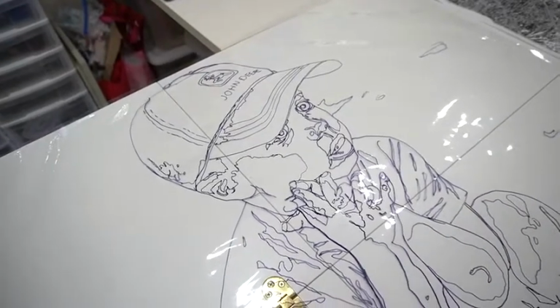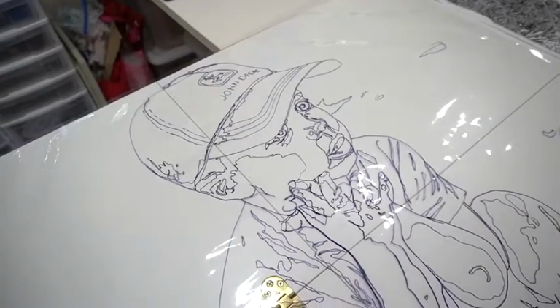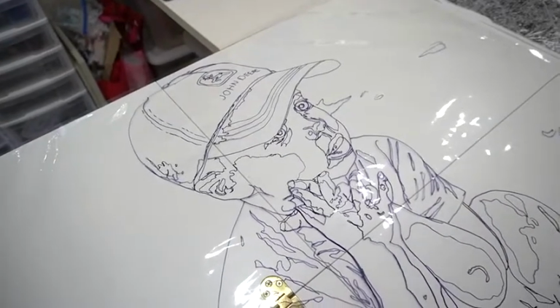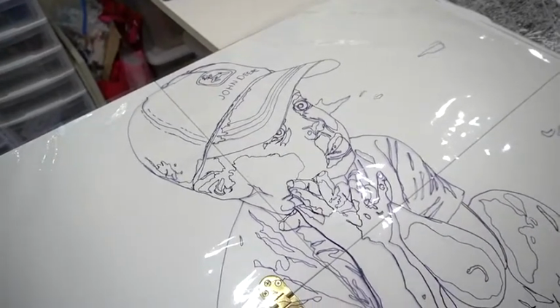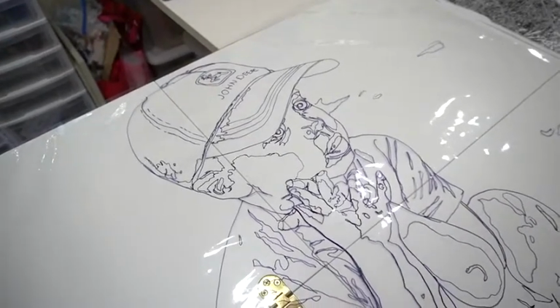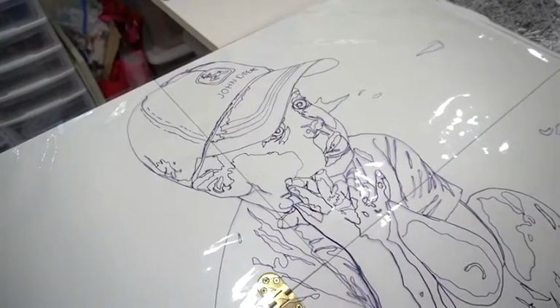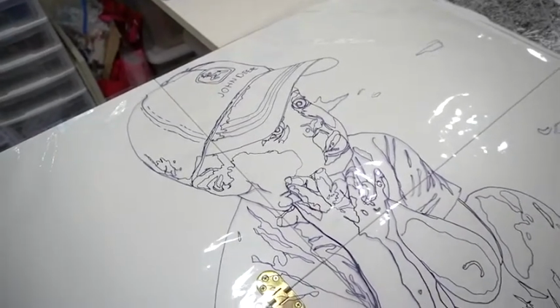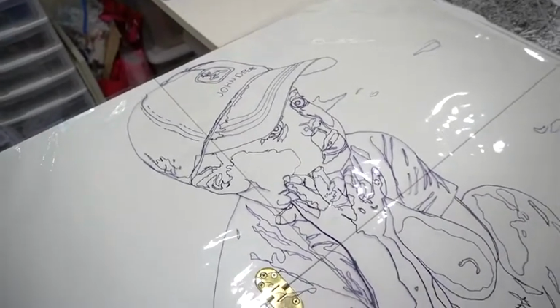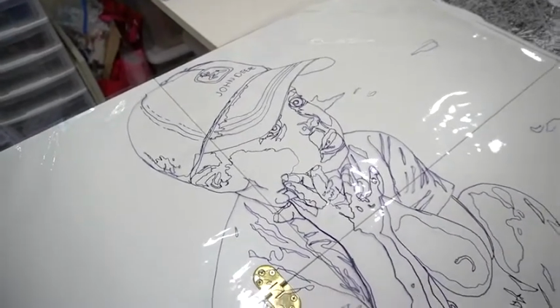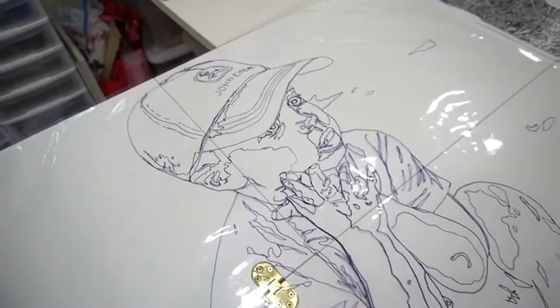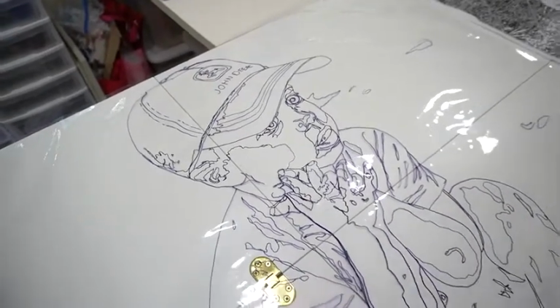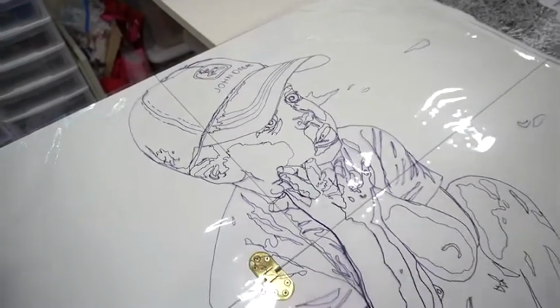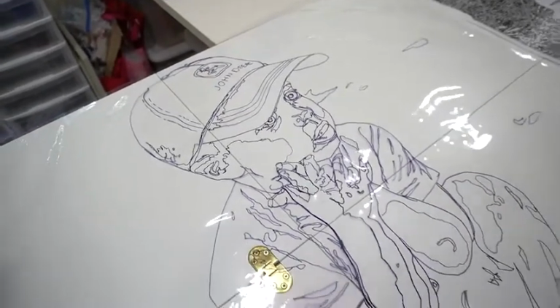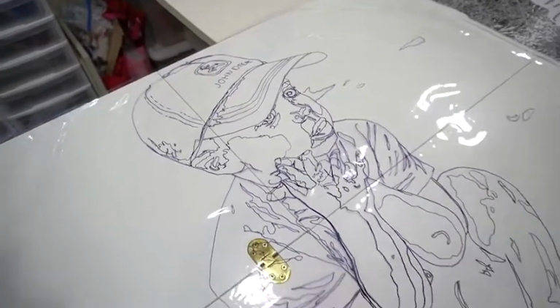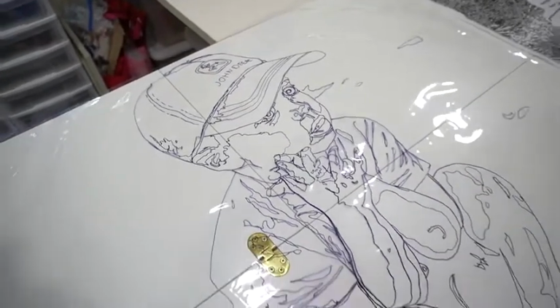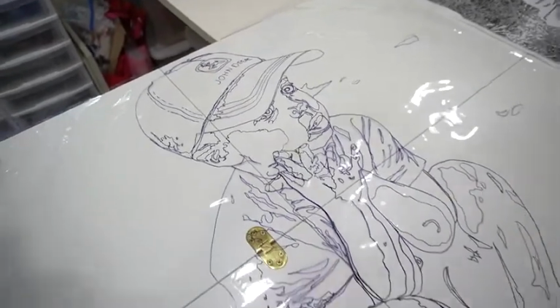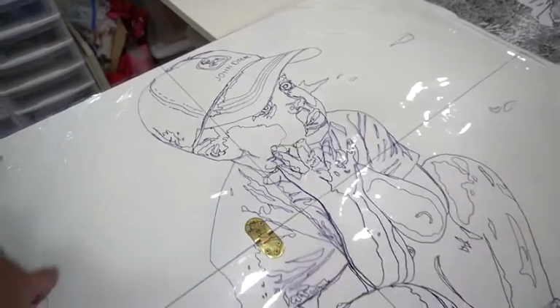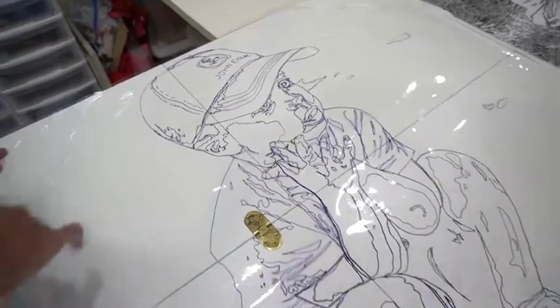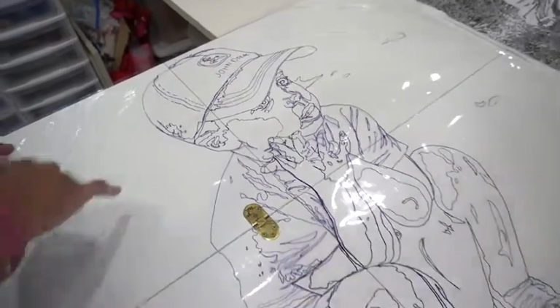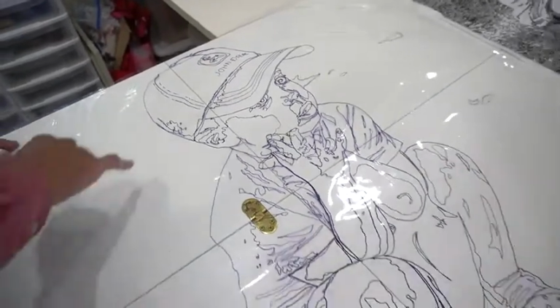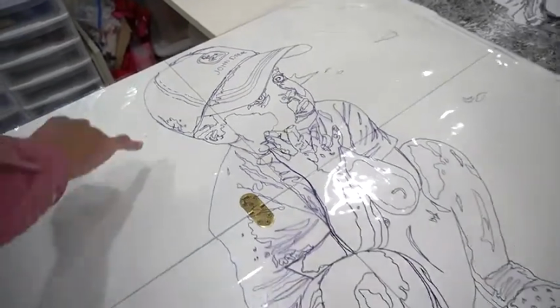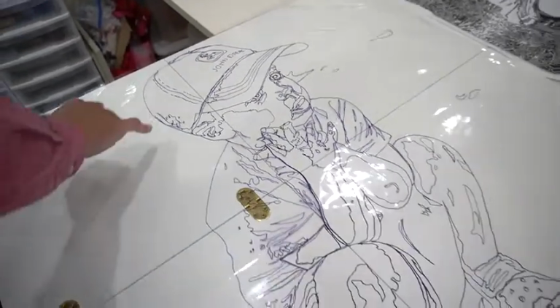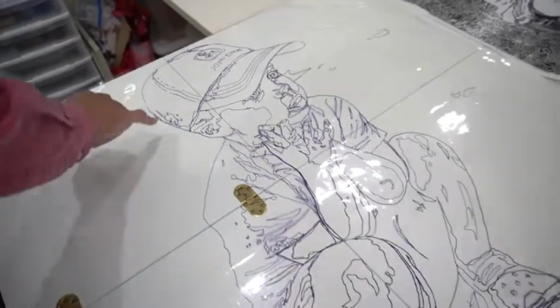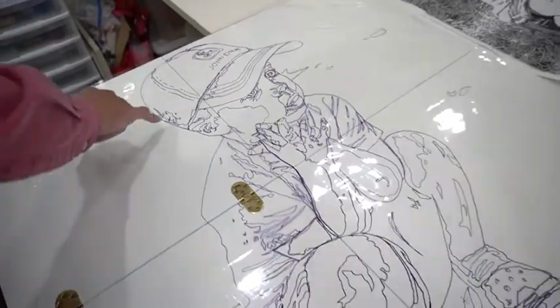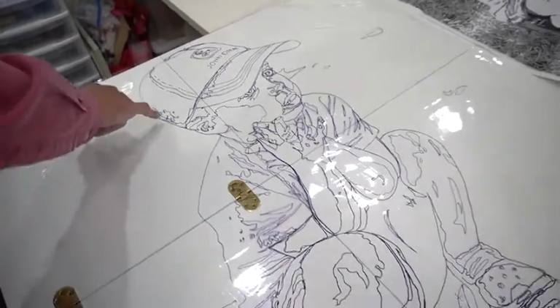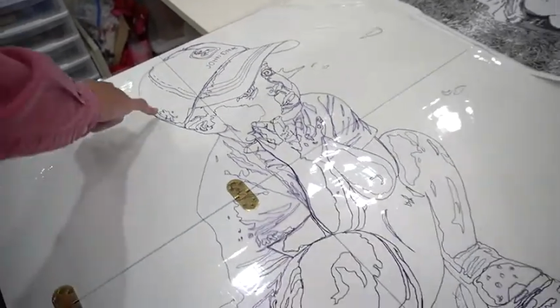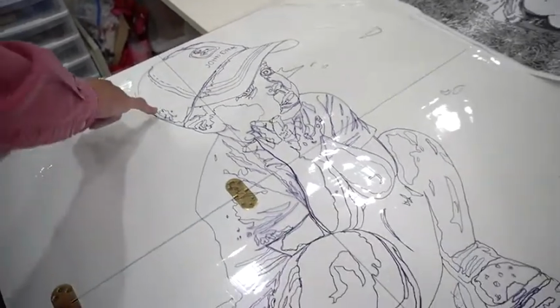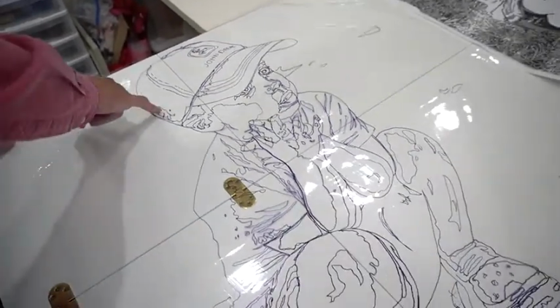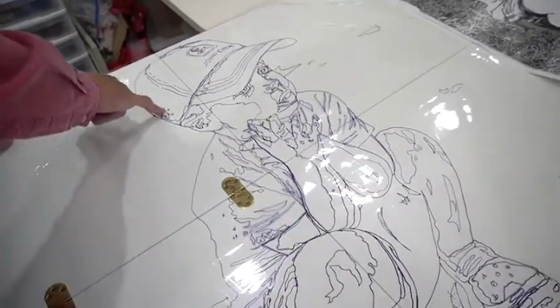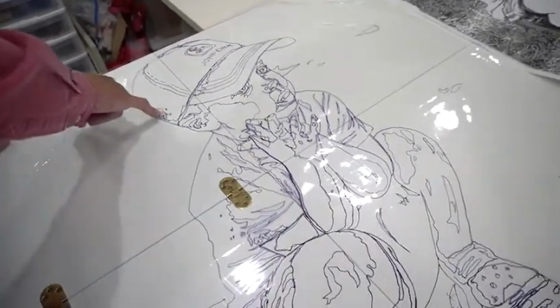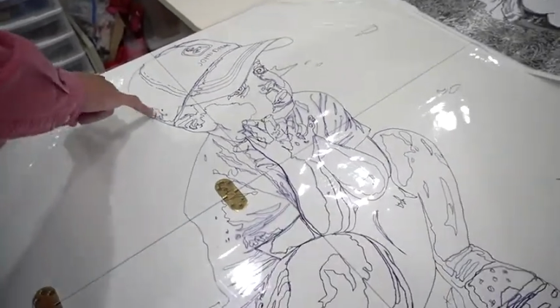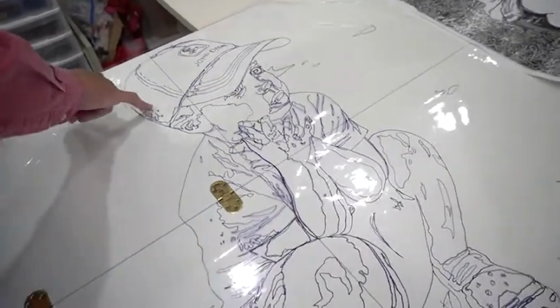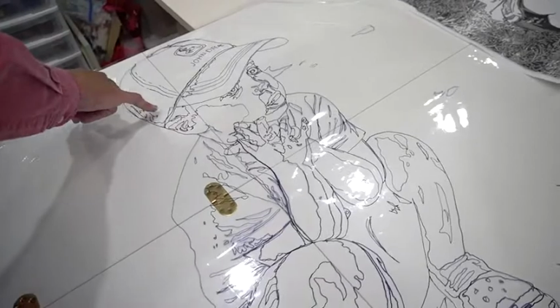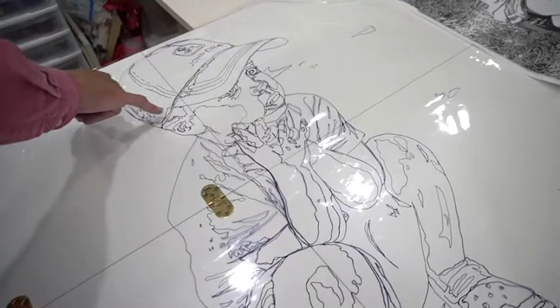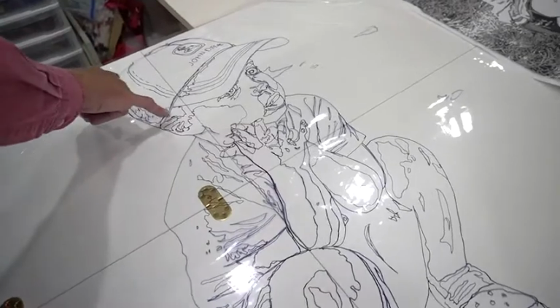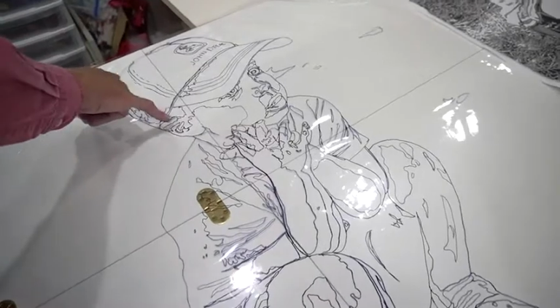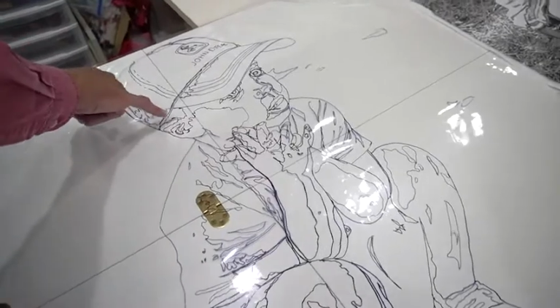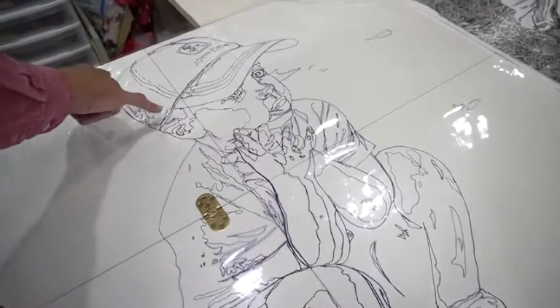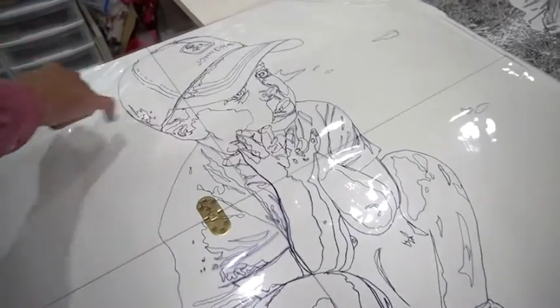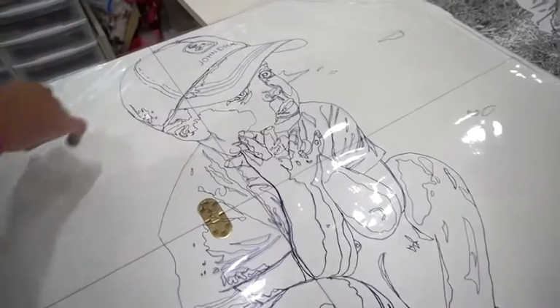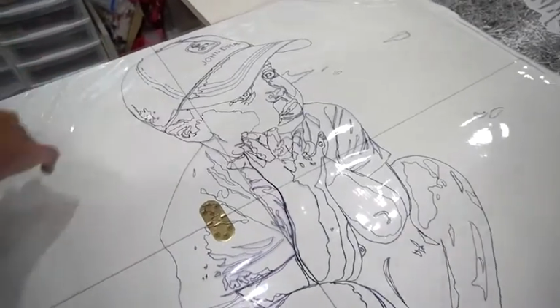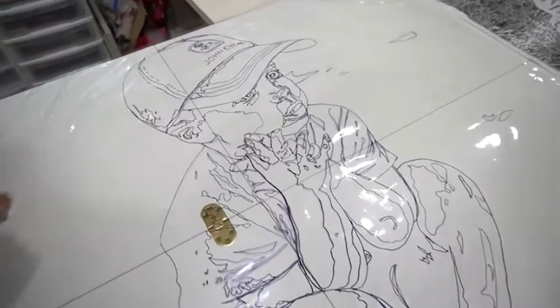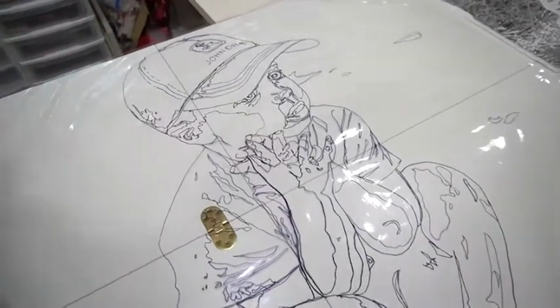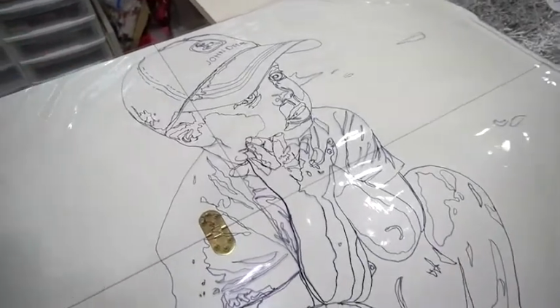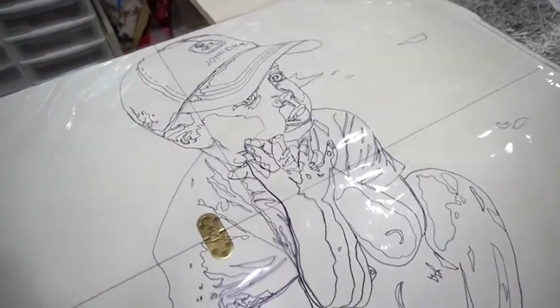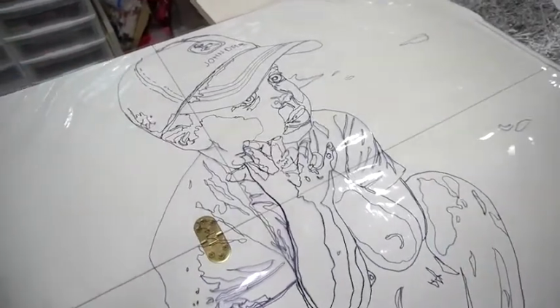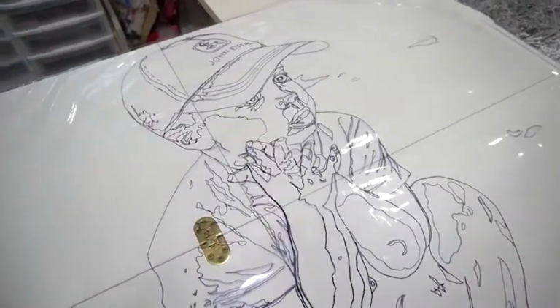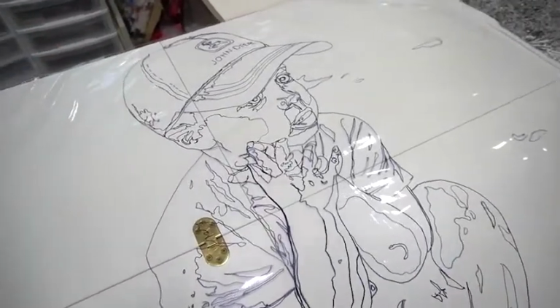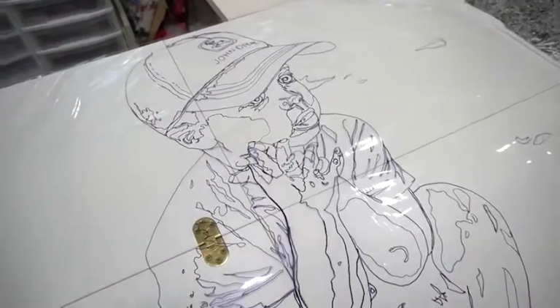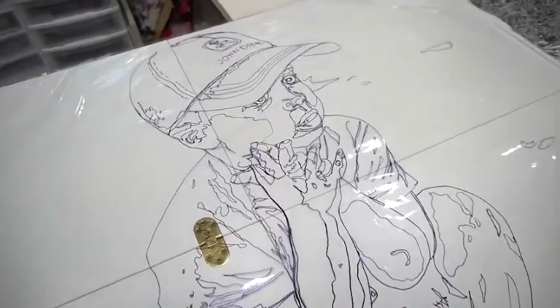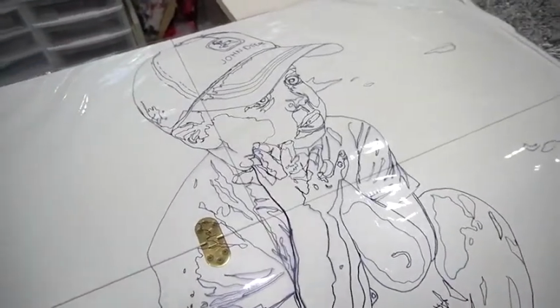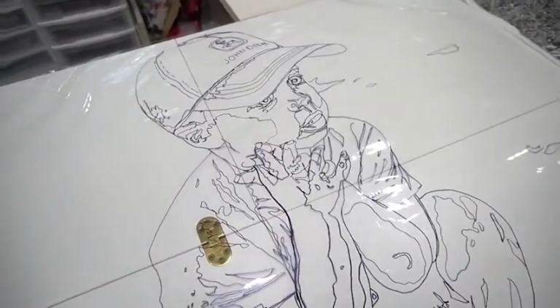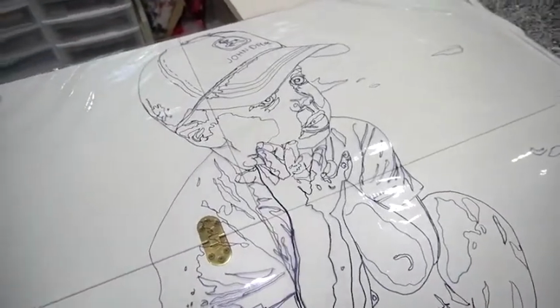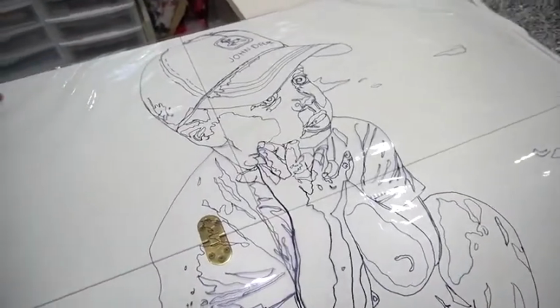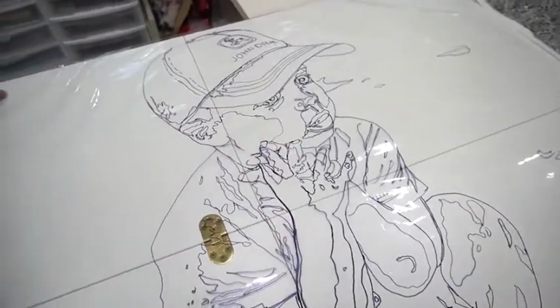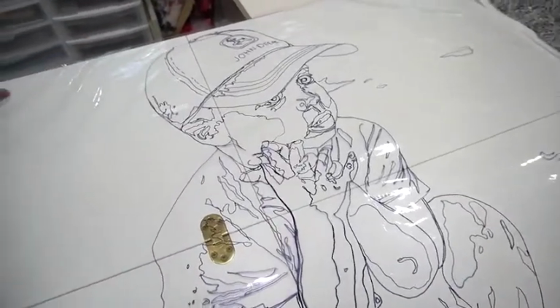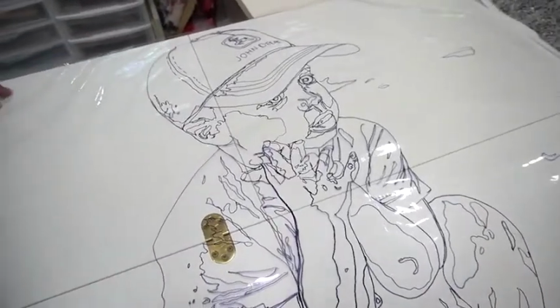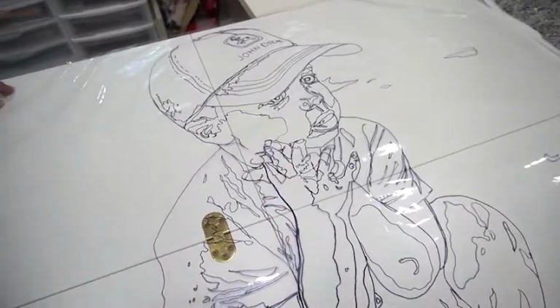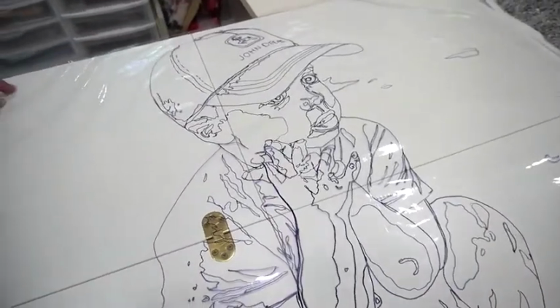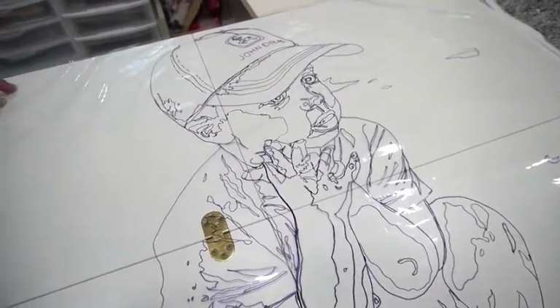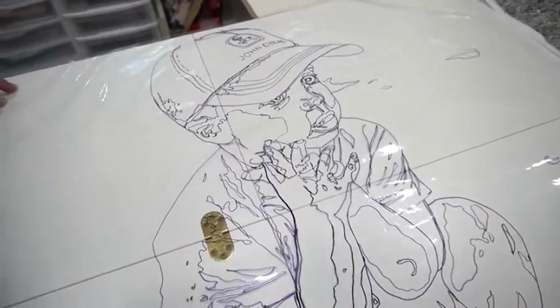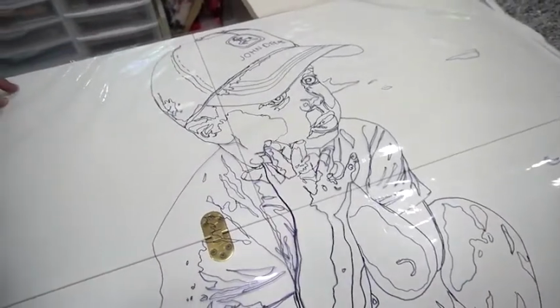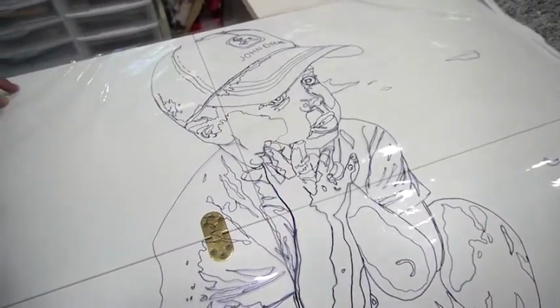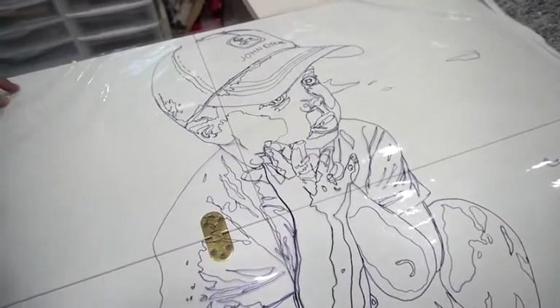So a lot of these pieces, these little pieces here, they're all cut individually by hand? Right, yeah.